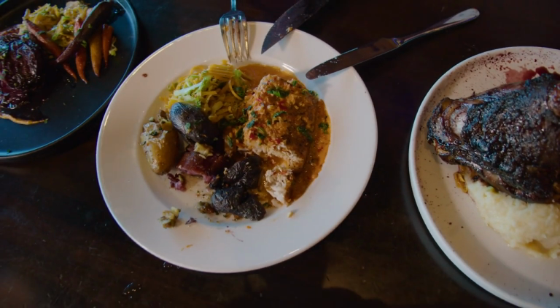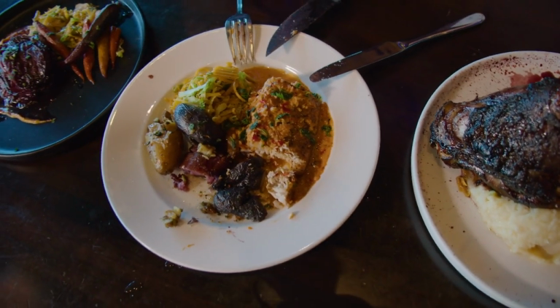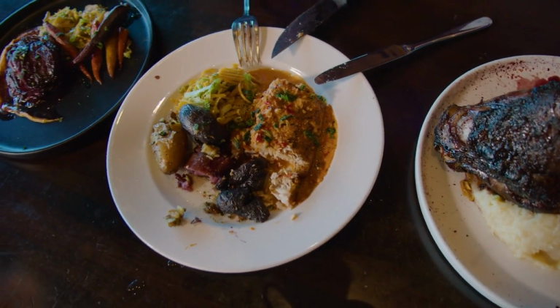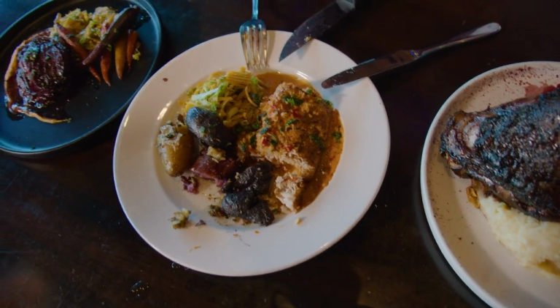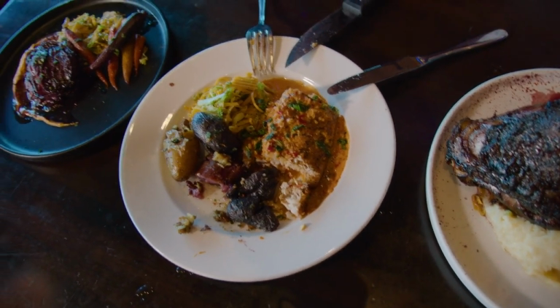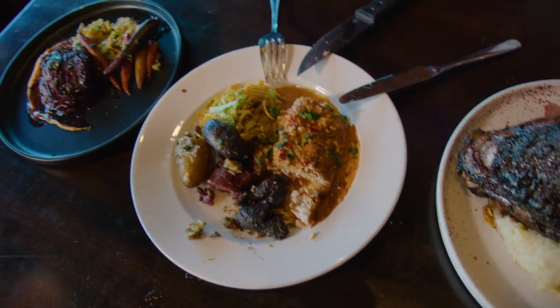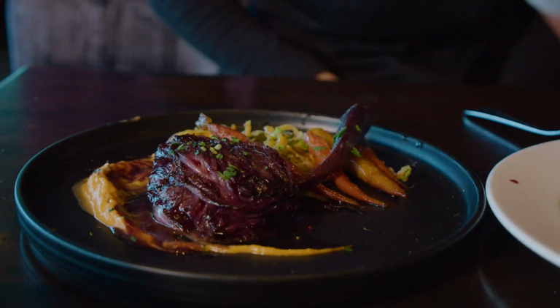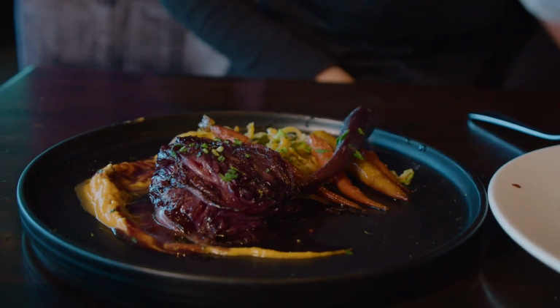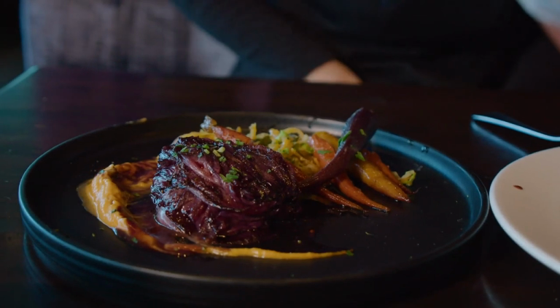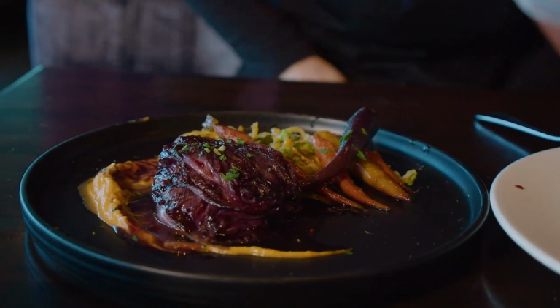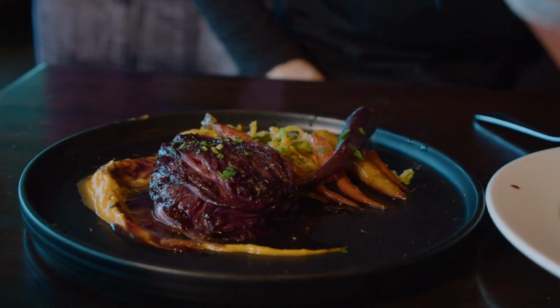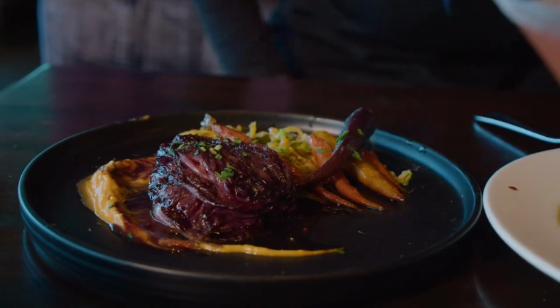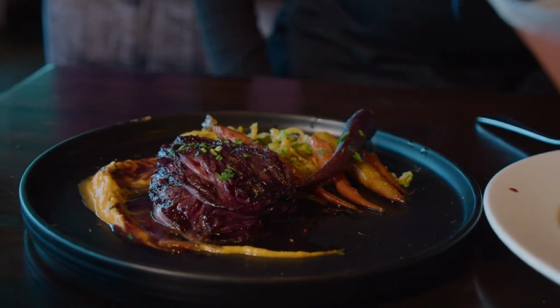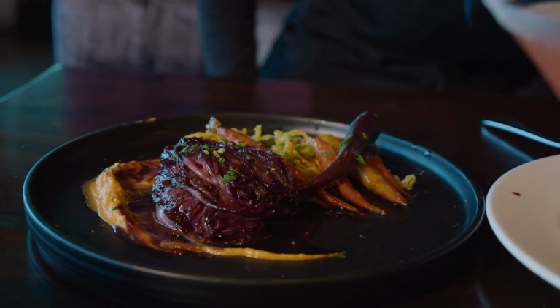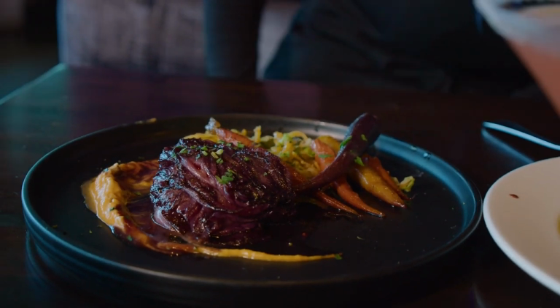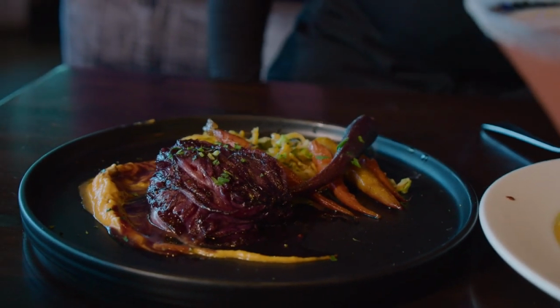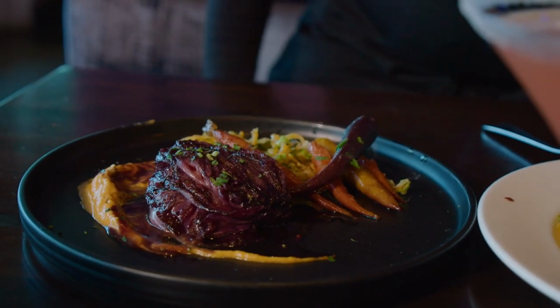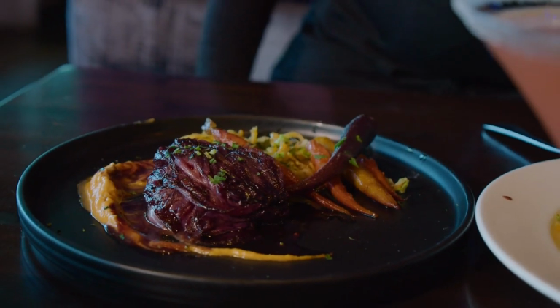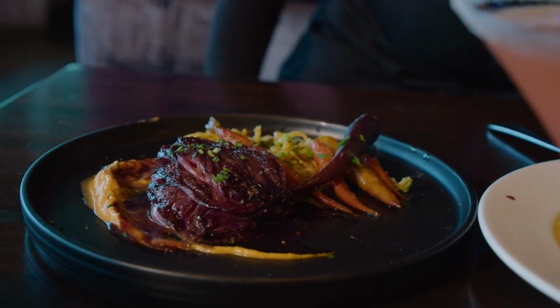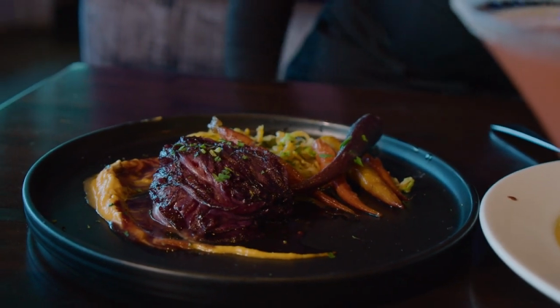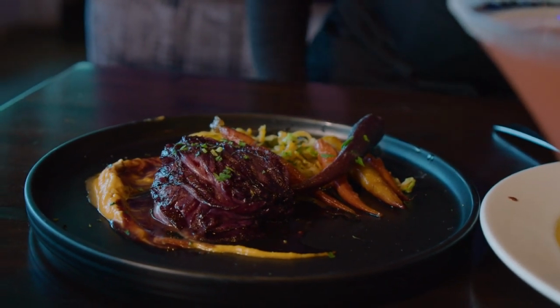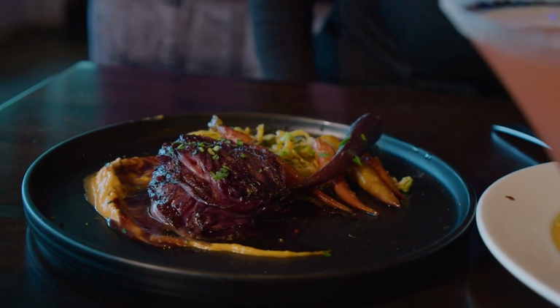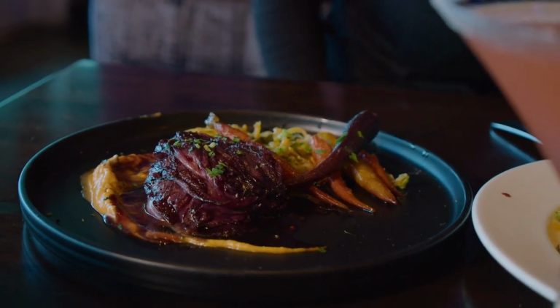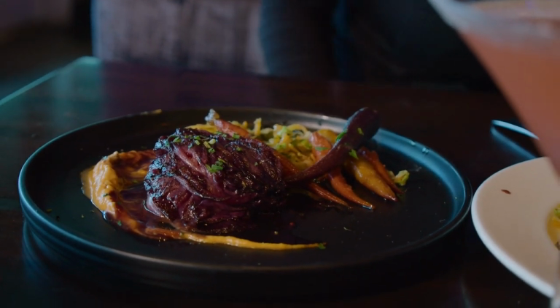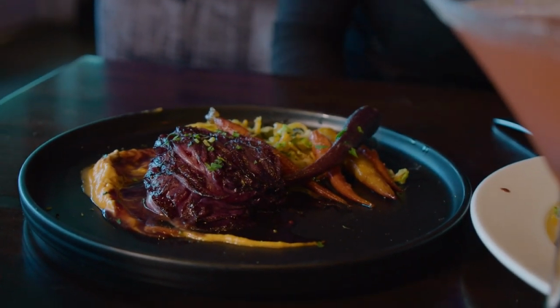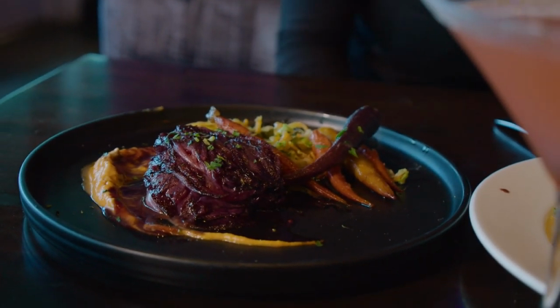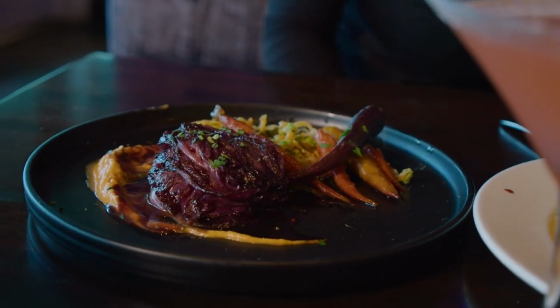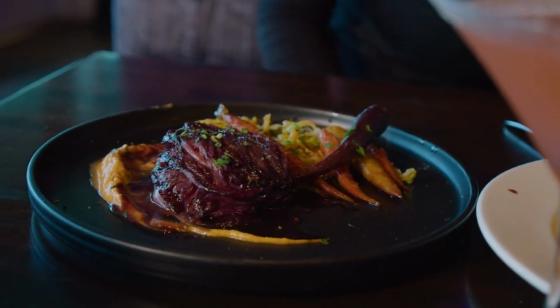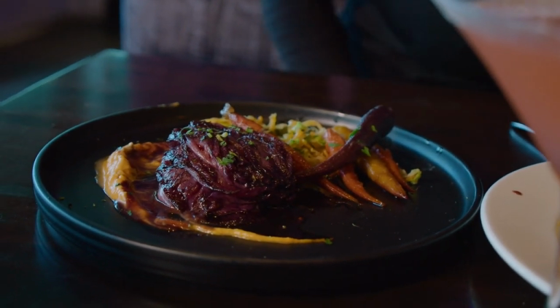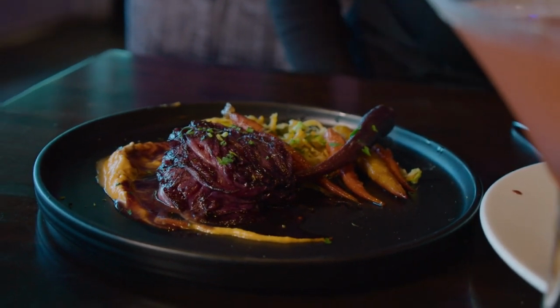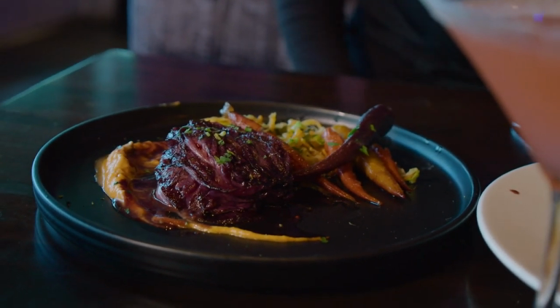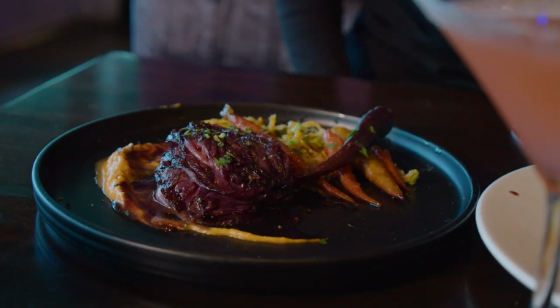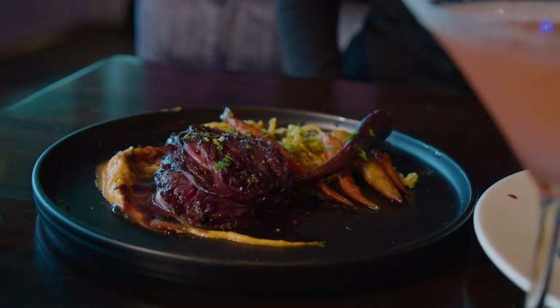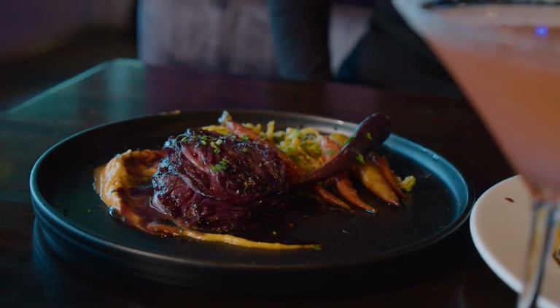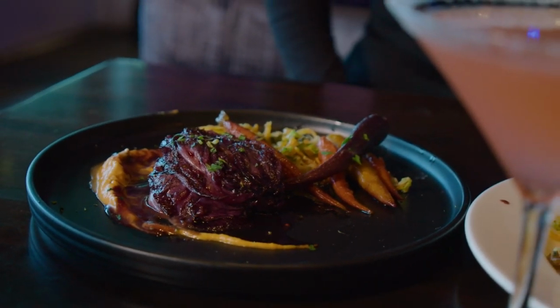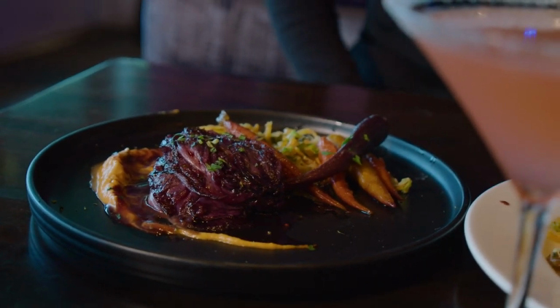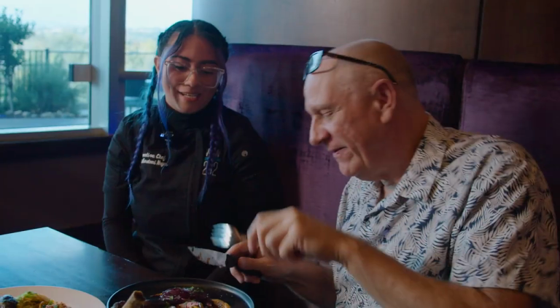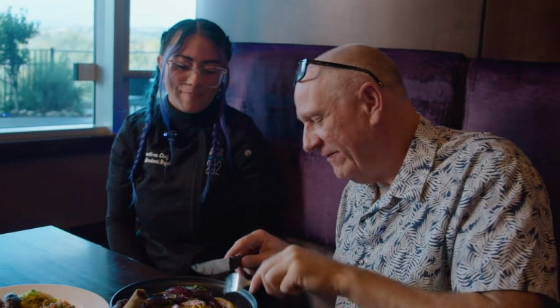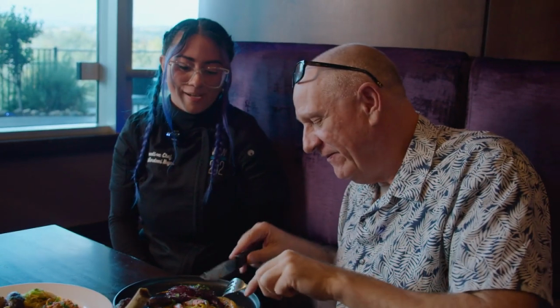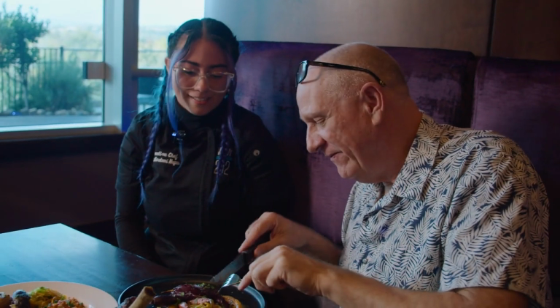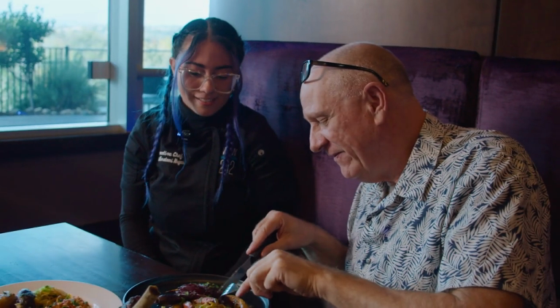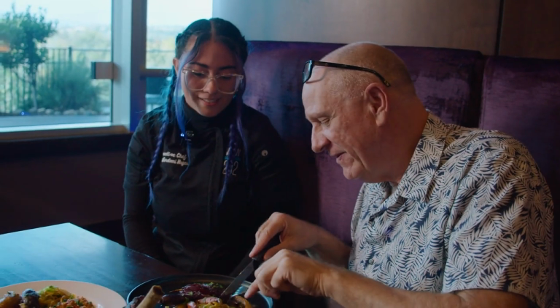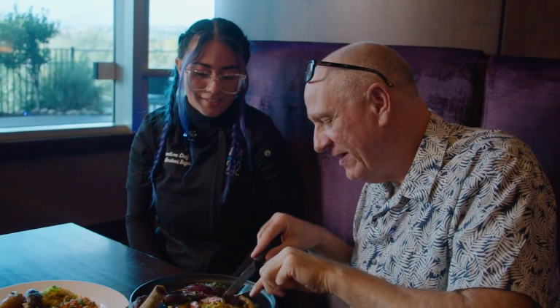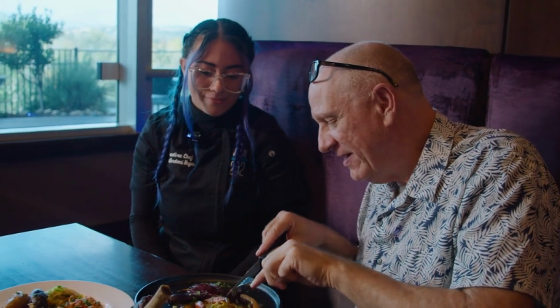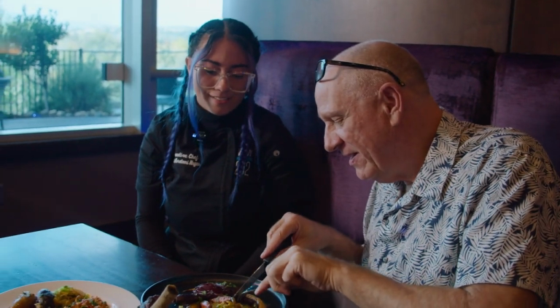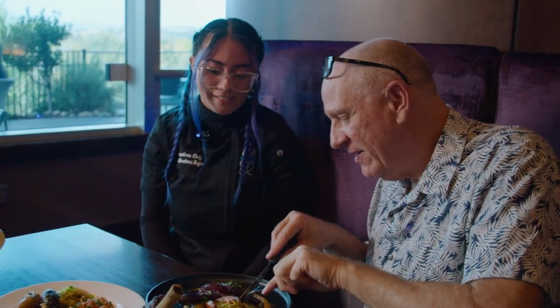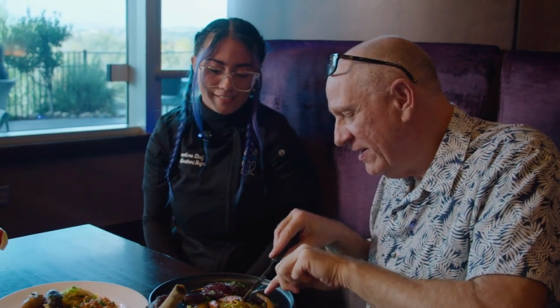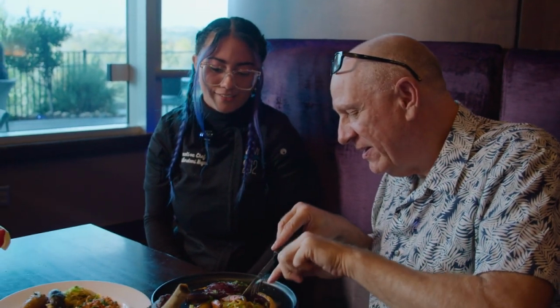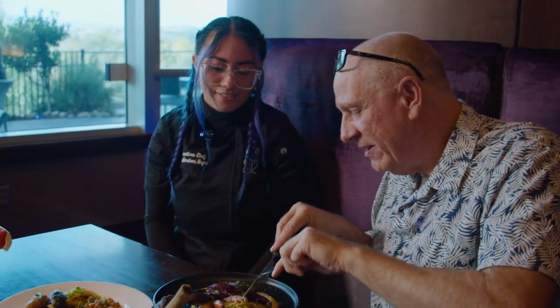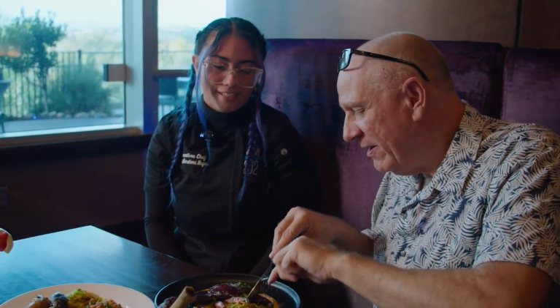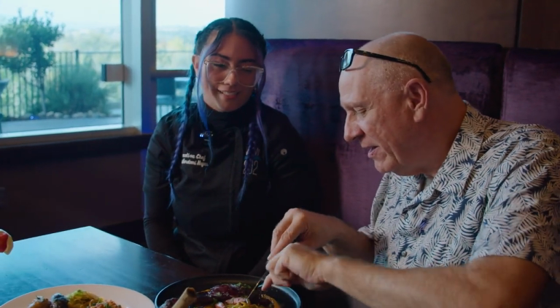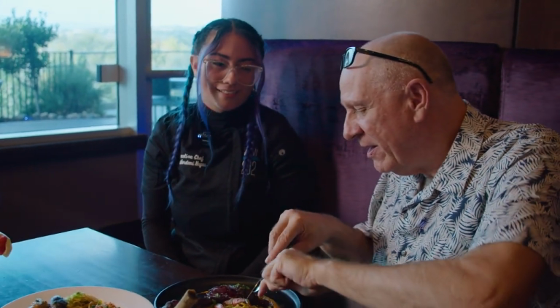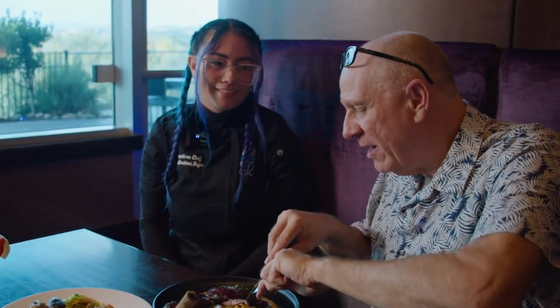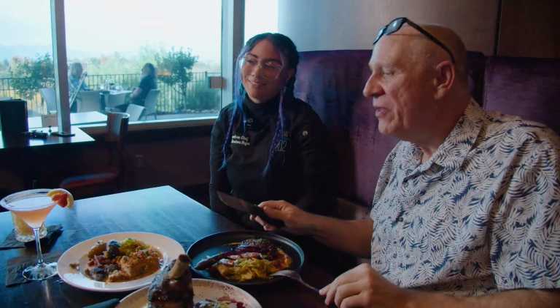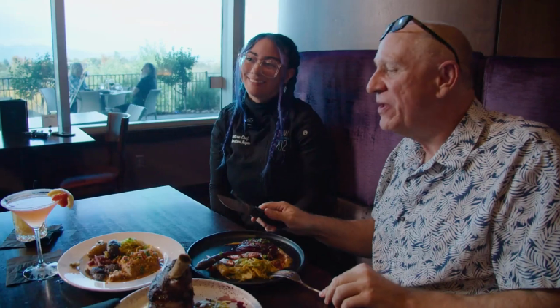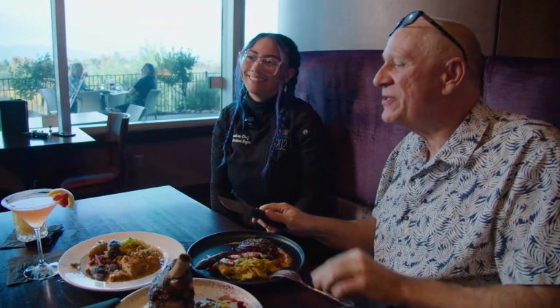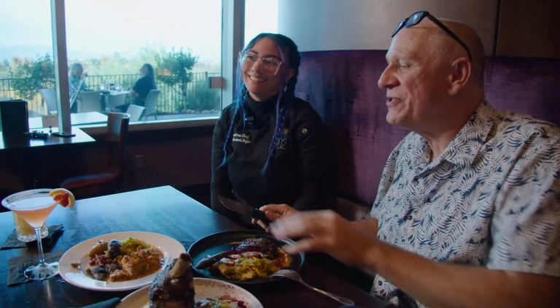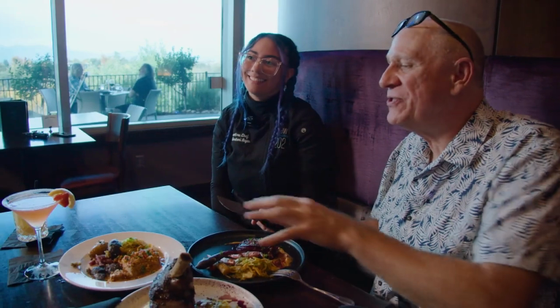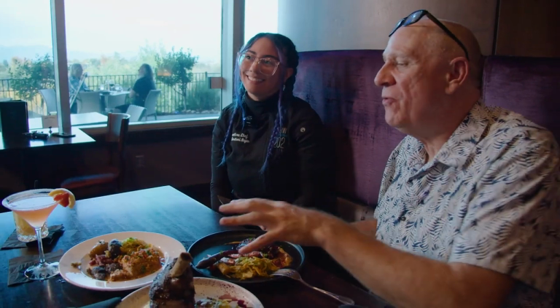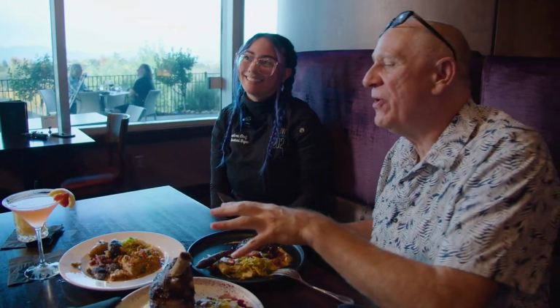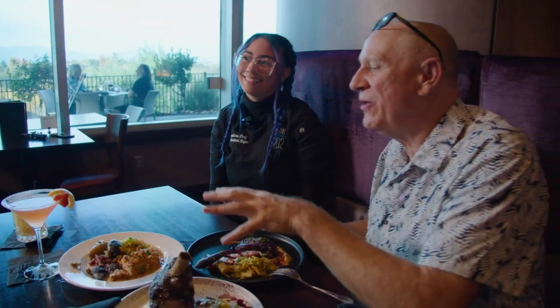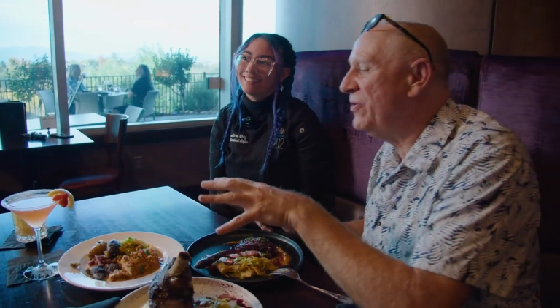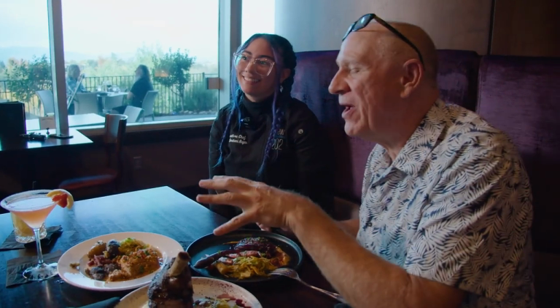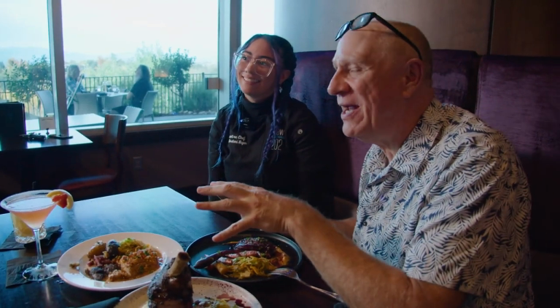So this is our vegan dish. I've noticed a lot of people have very dietary restrictions. So this is a pan-seared radicchio steak — this is so good, you guys.